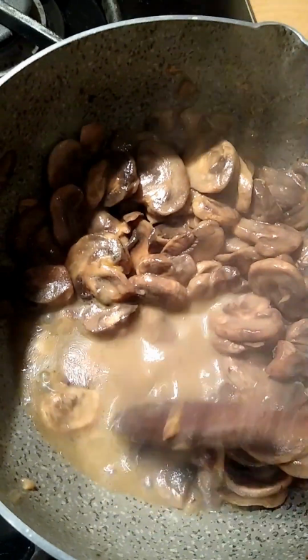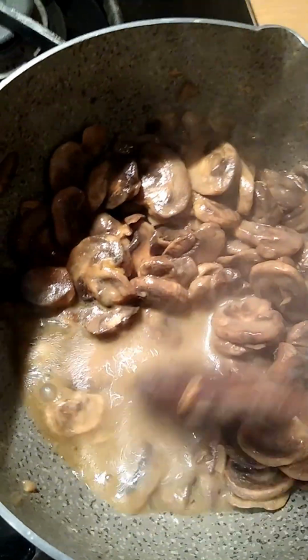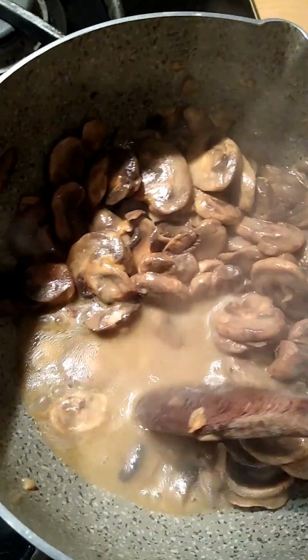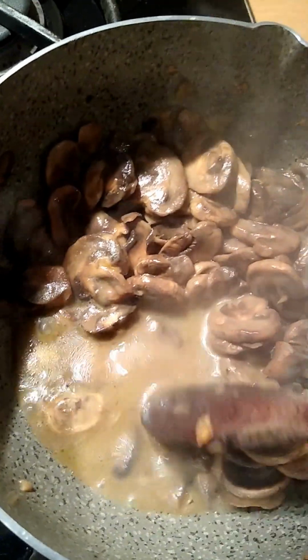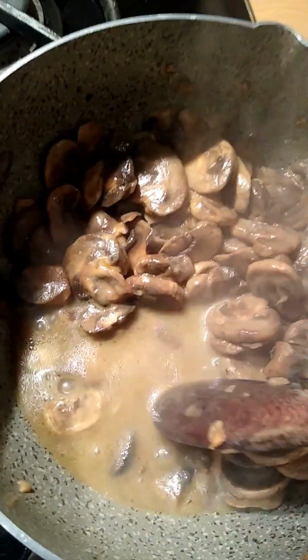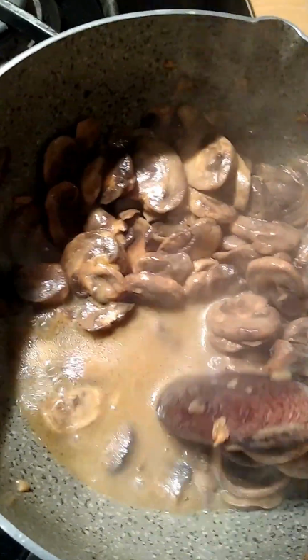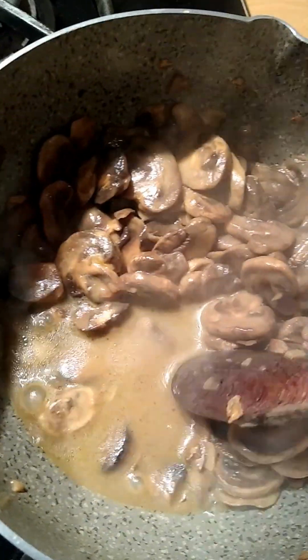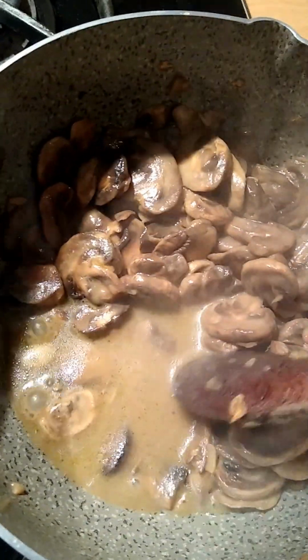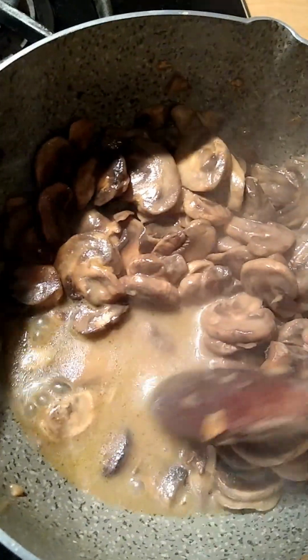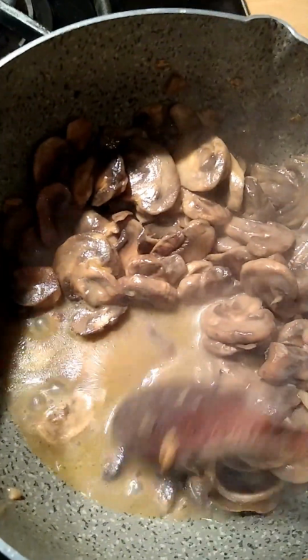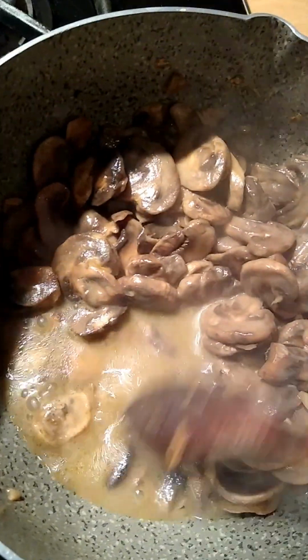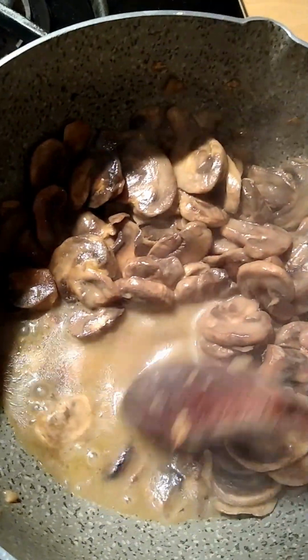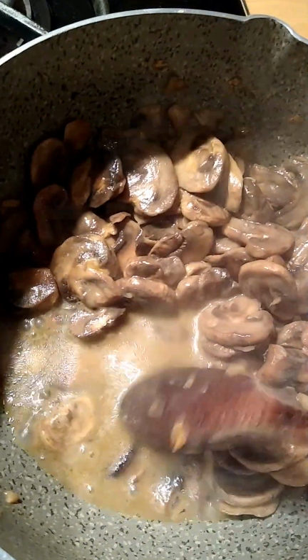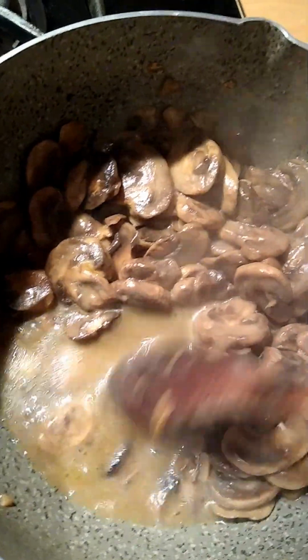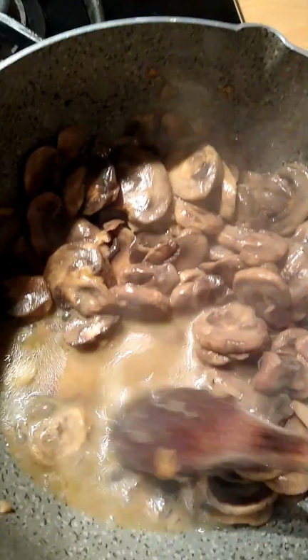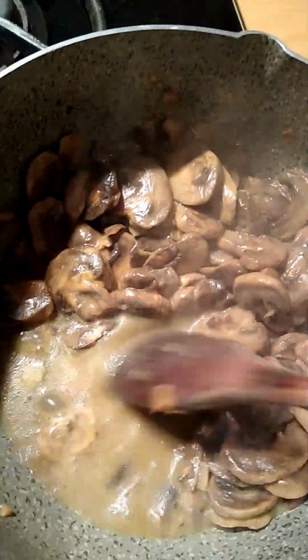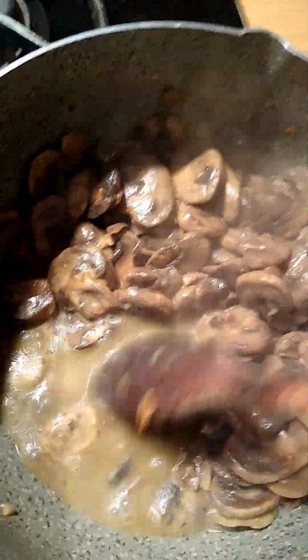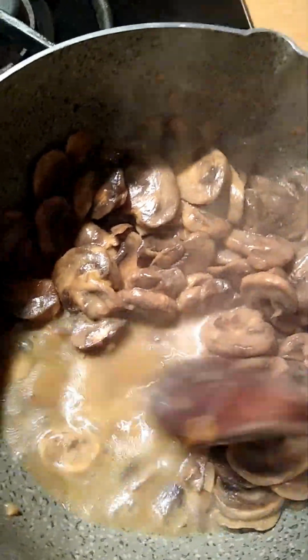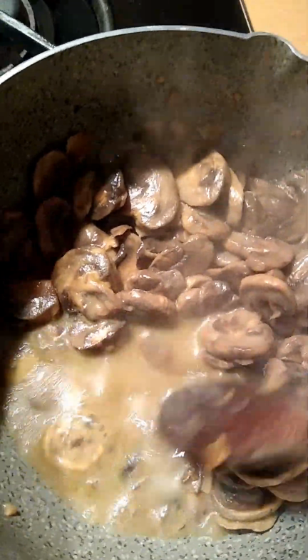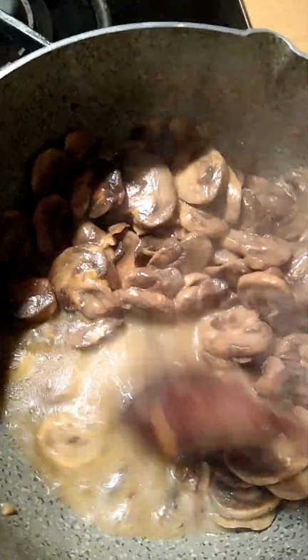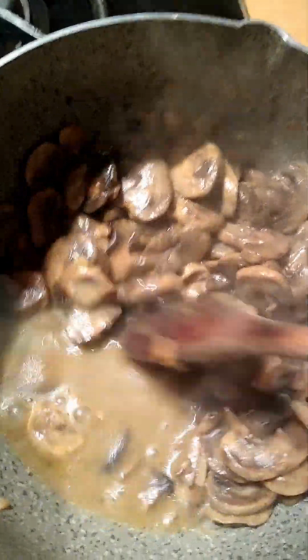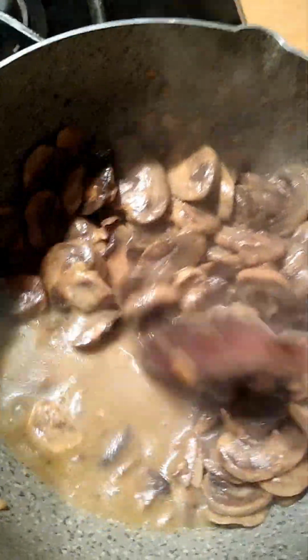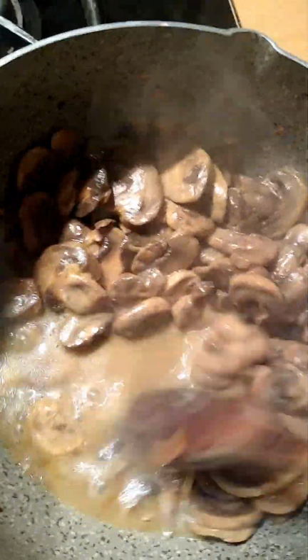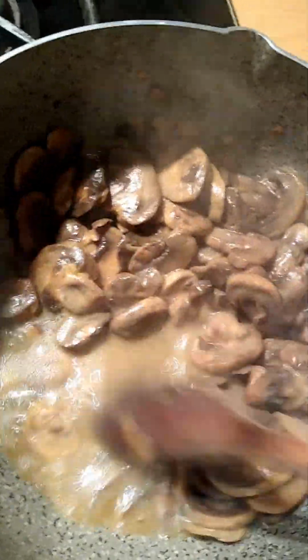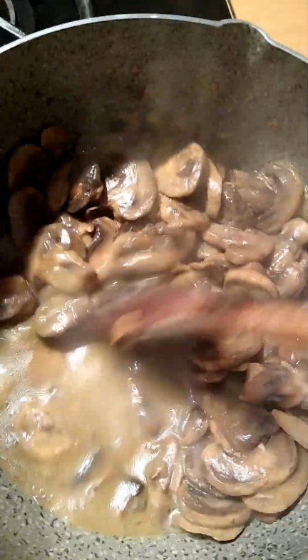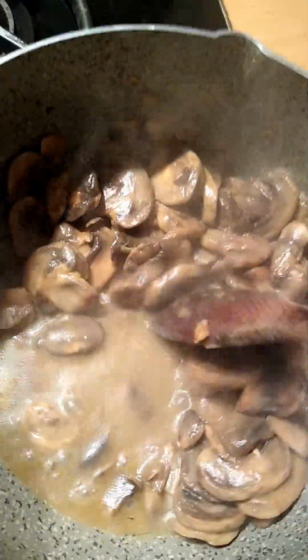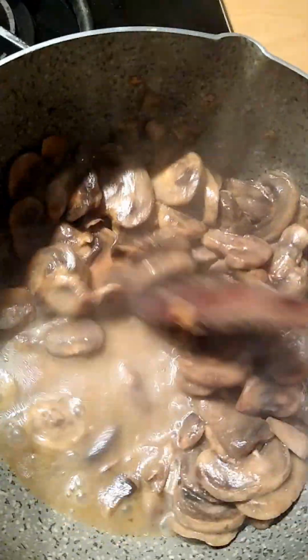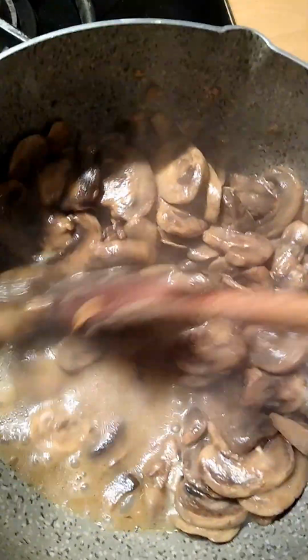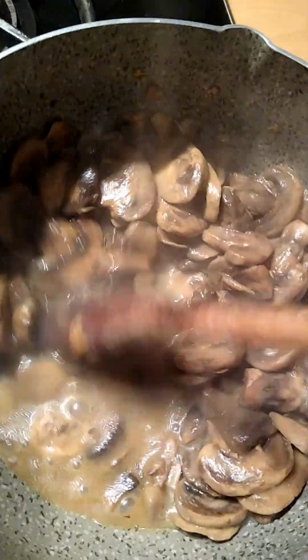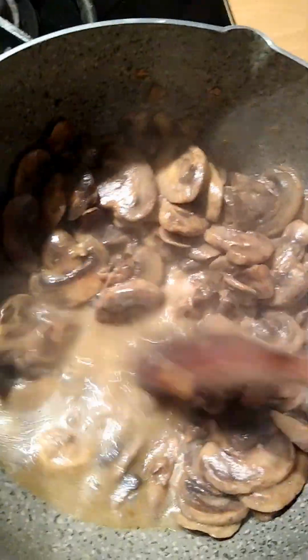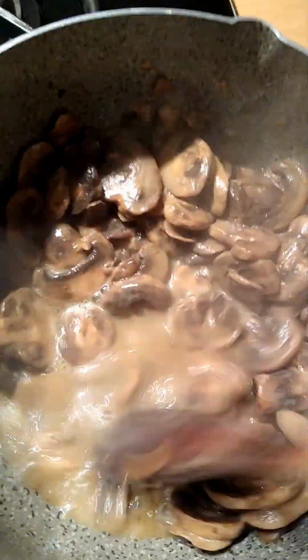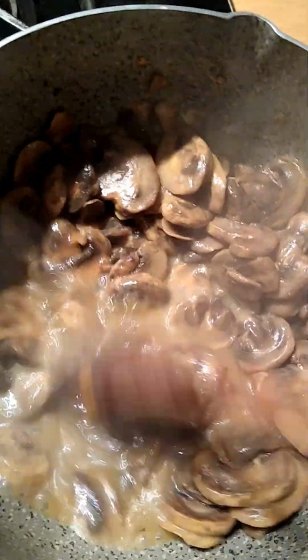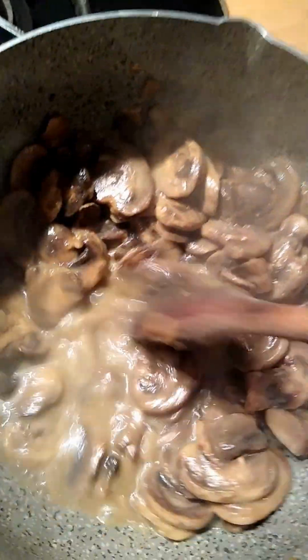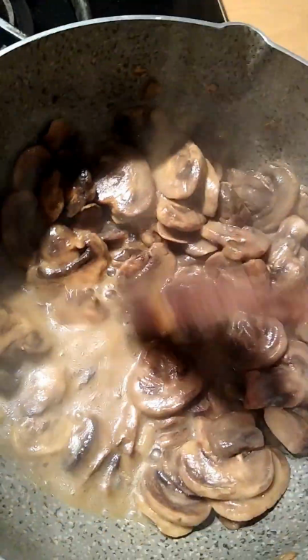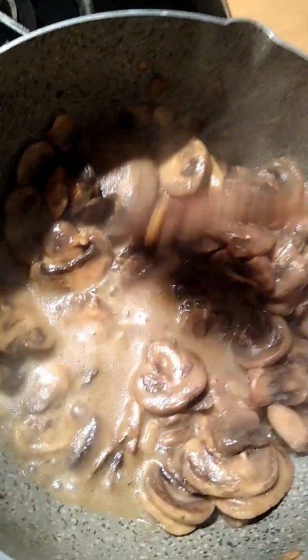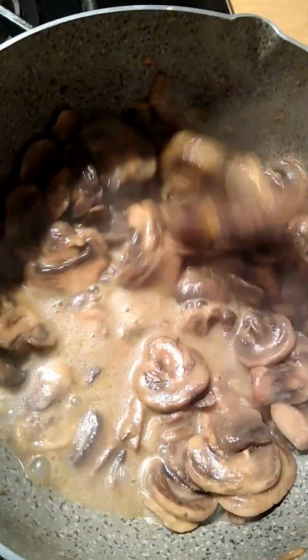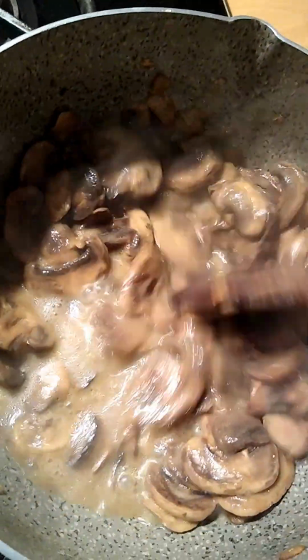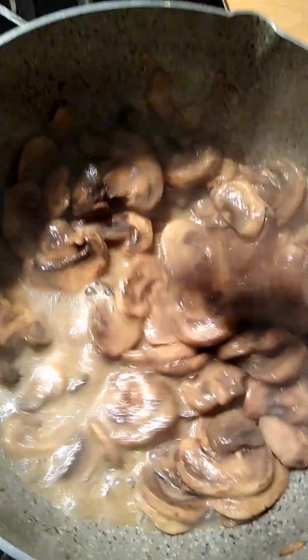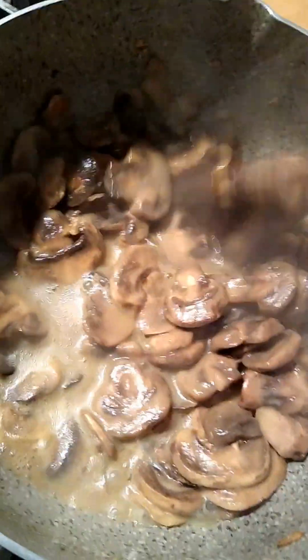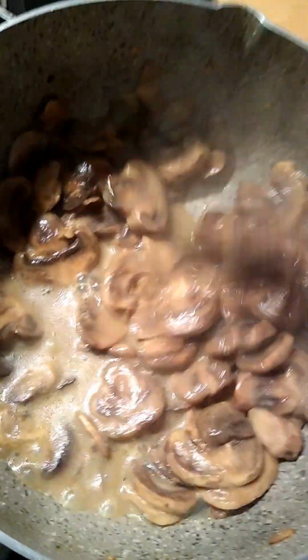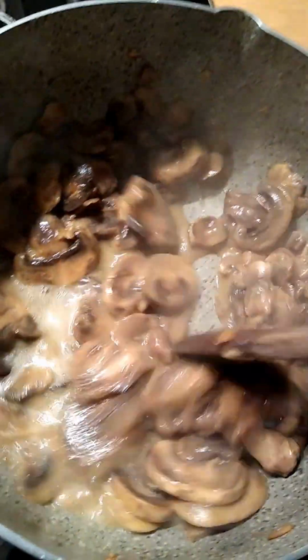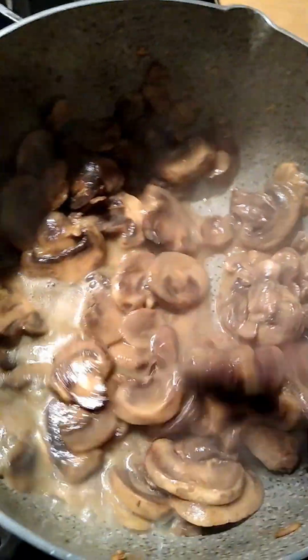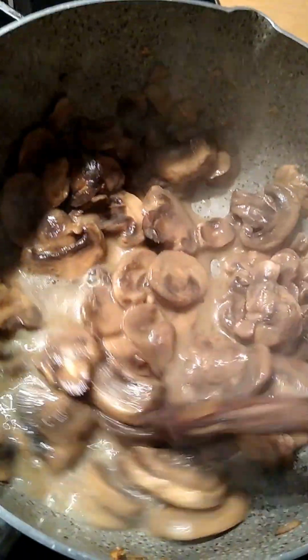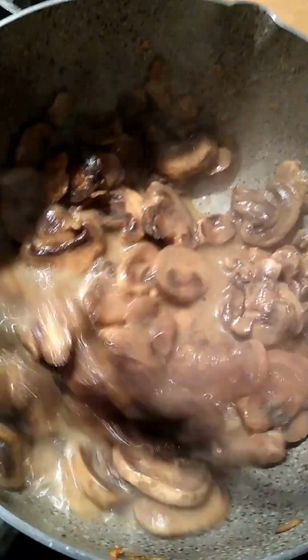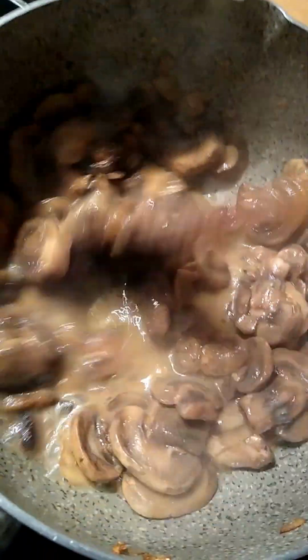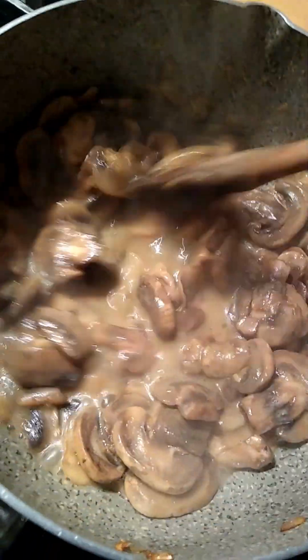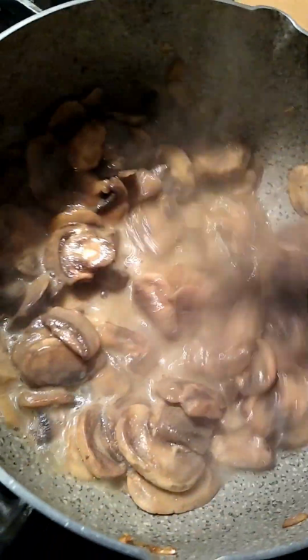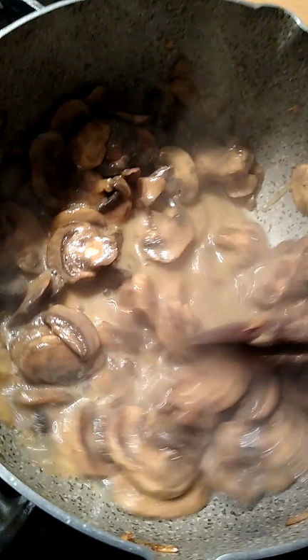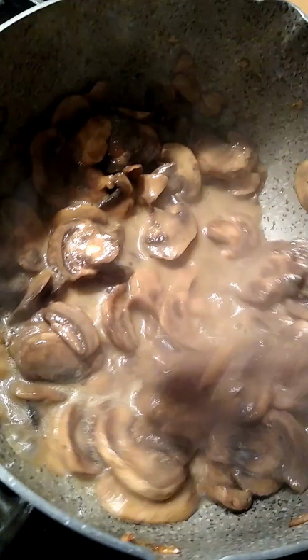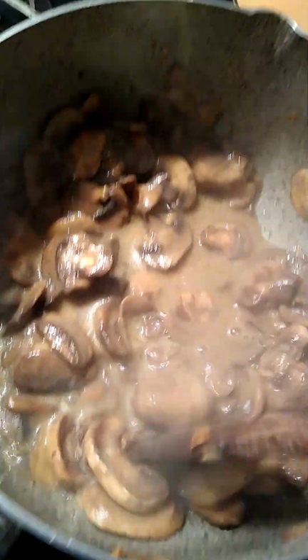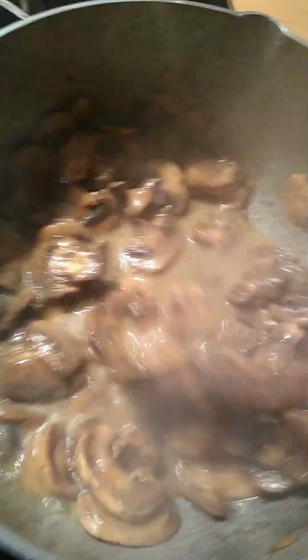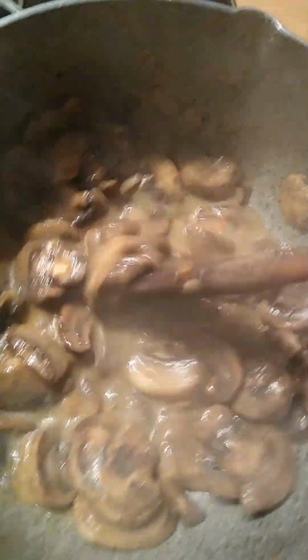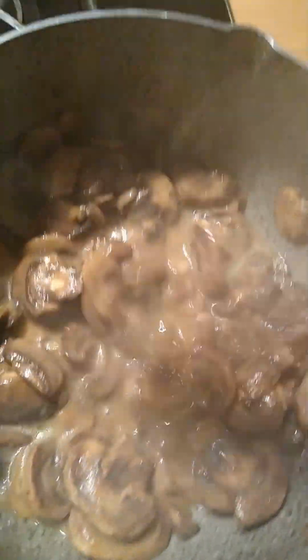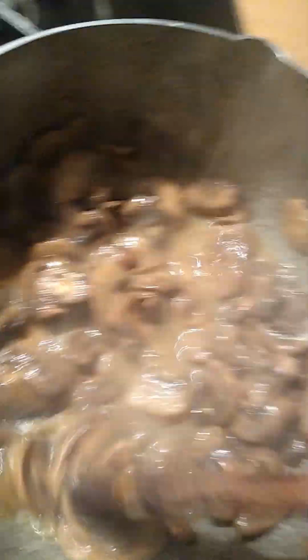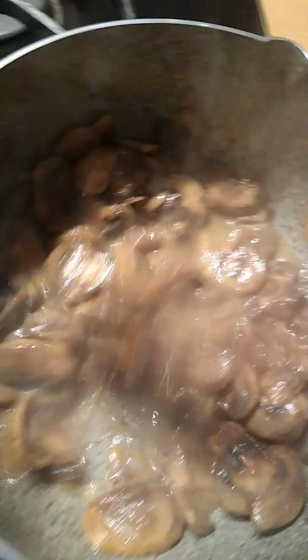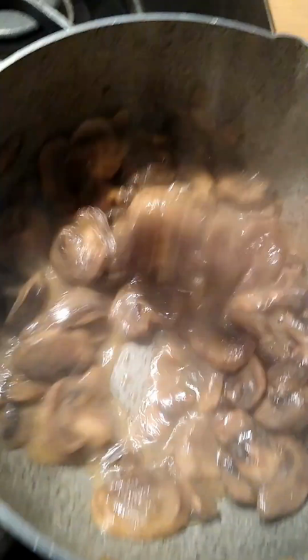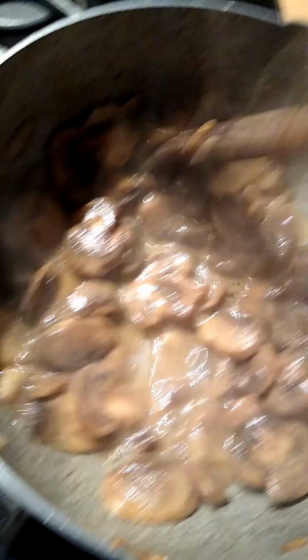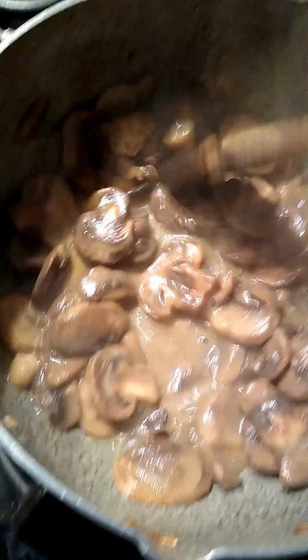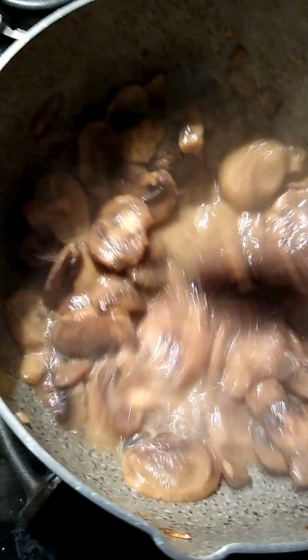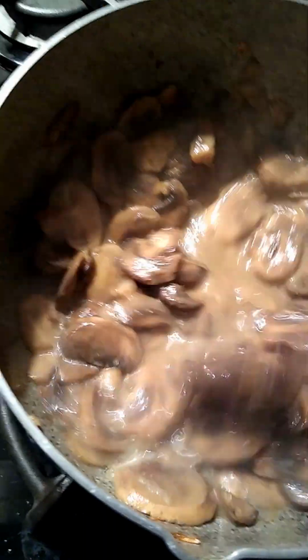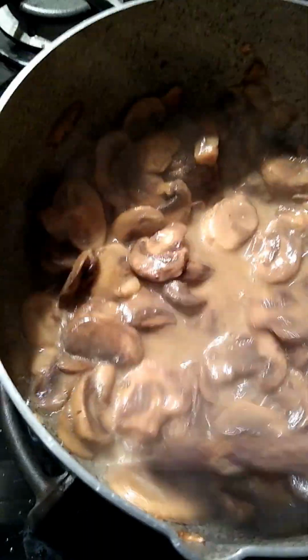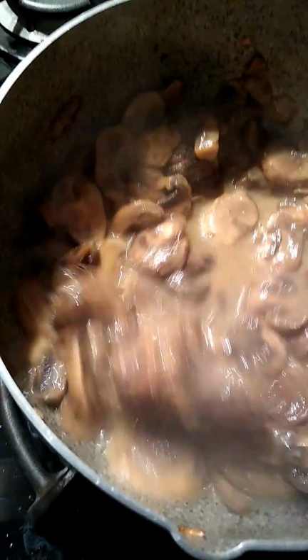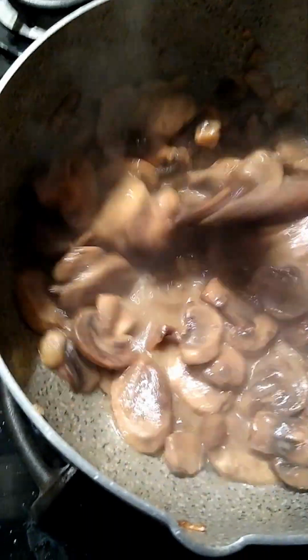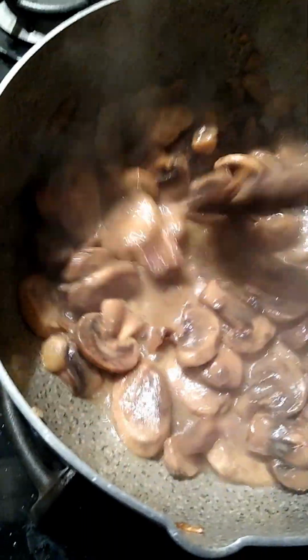It's got some oil bubbling on it, but the mushroom liquid — it's water that came out of the mushrooms.